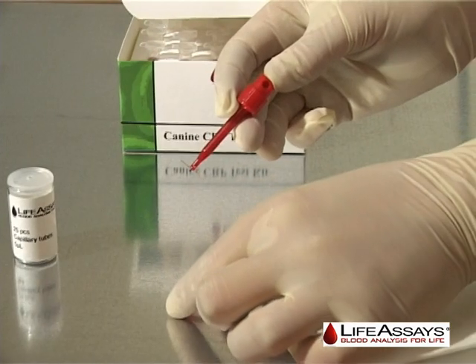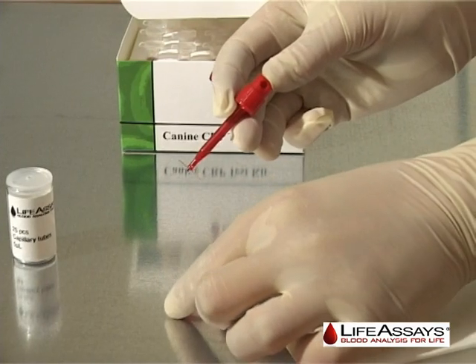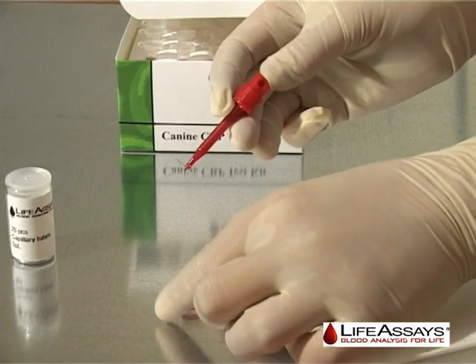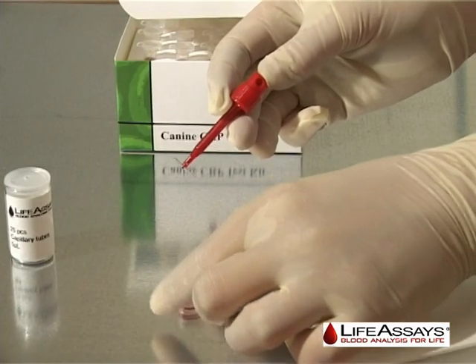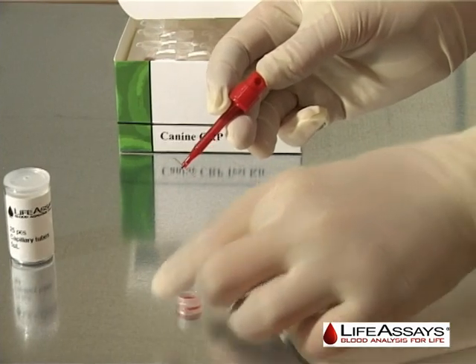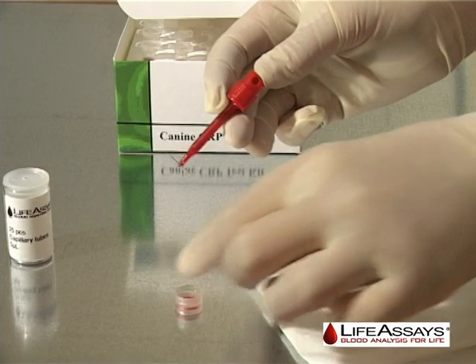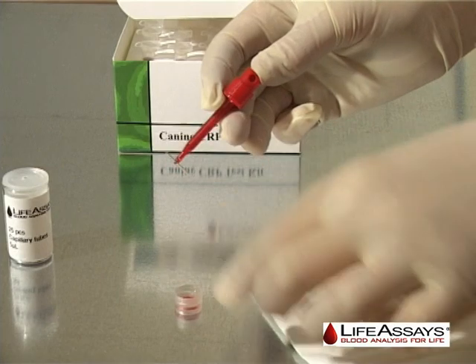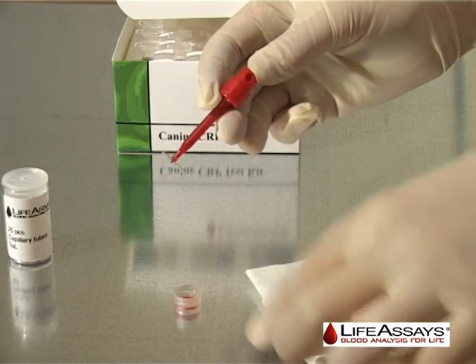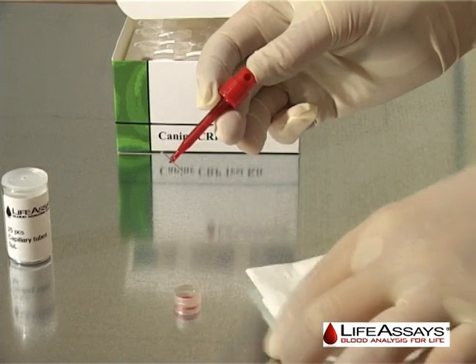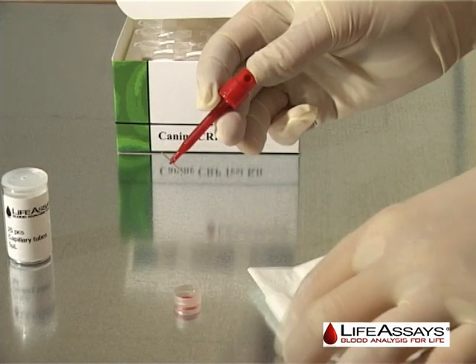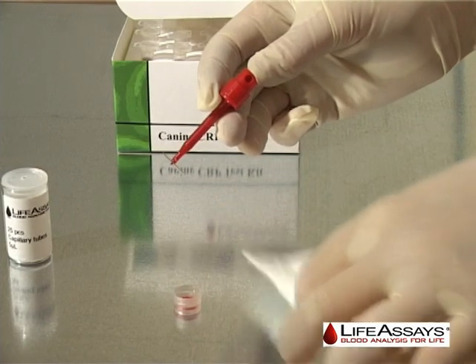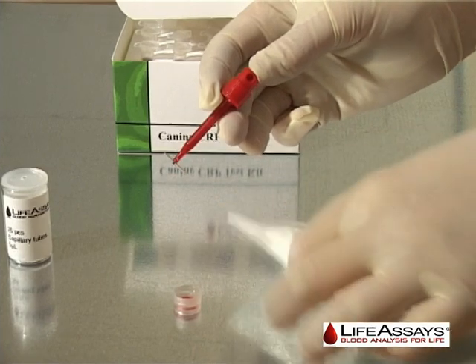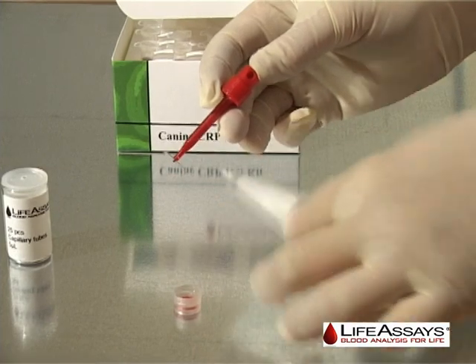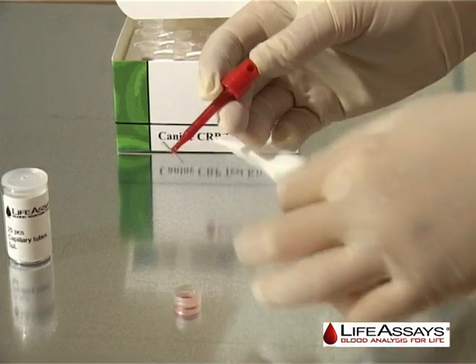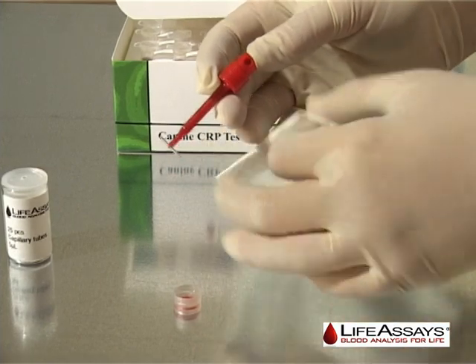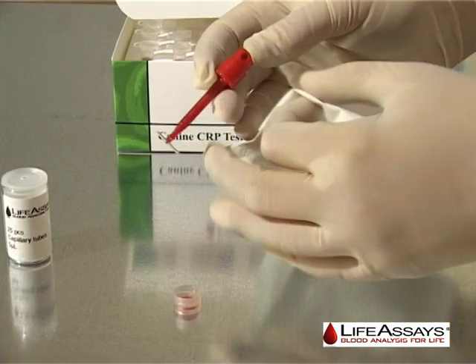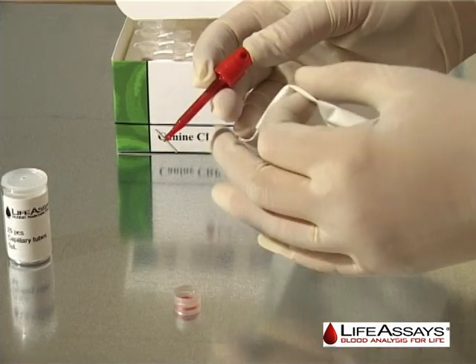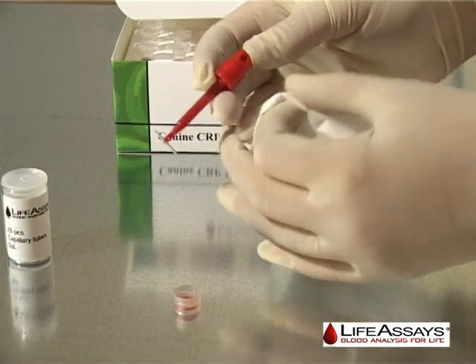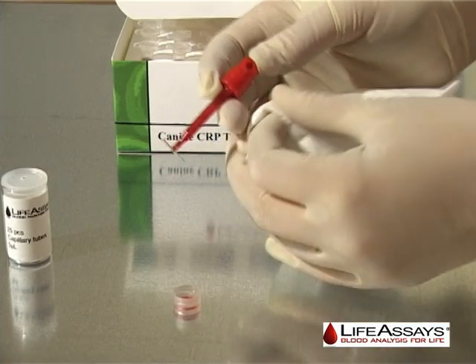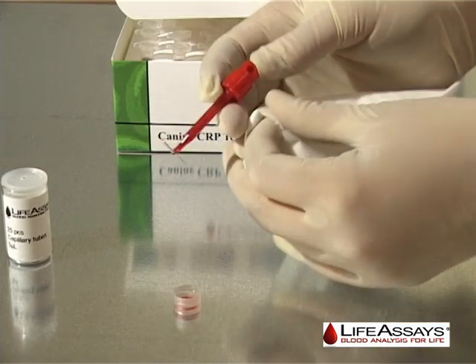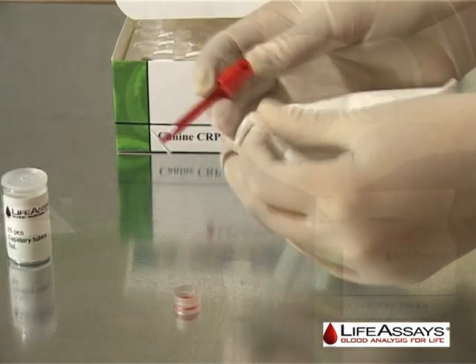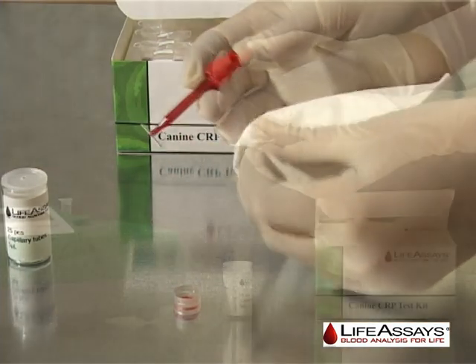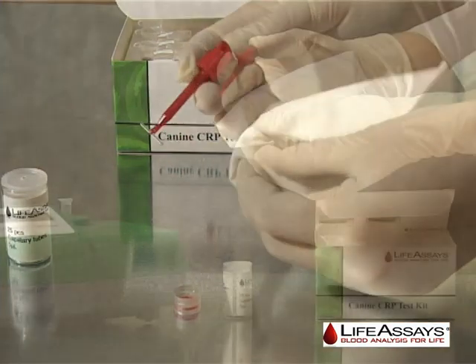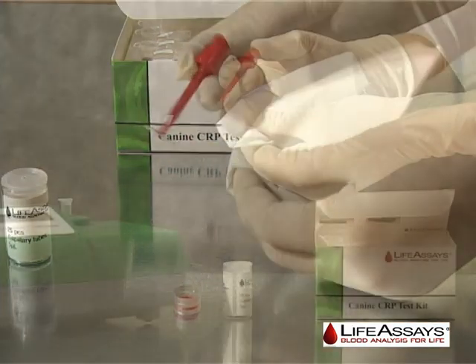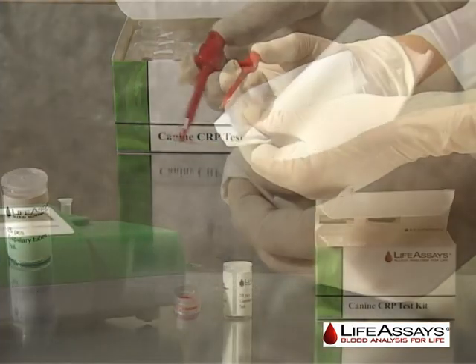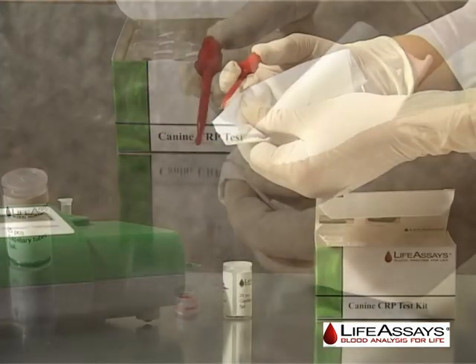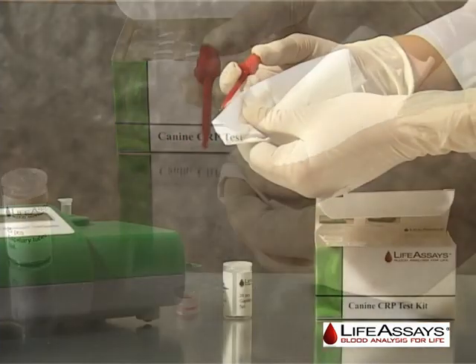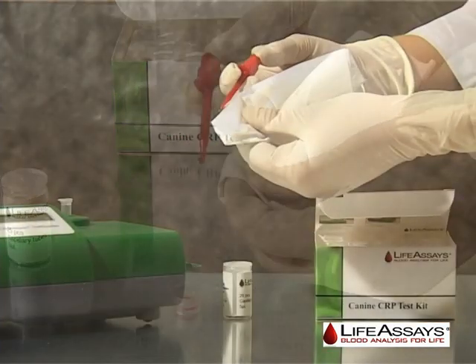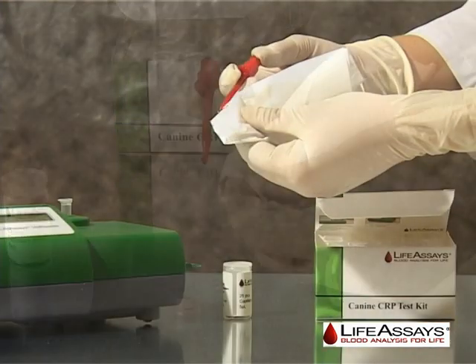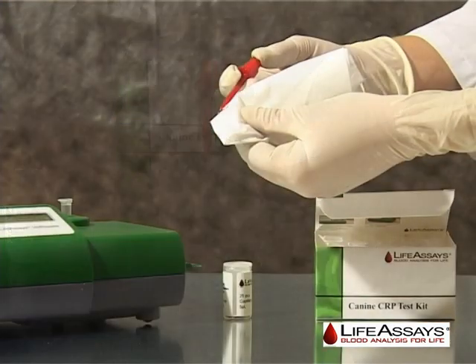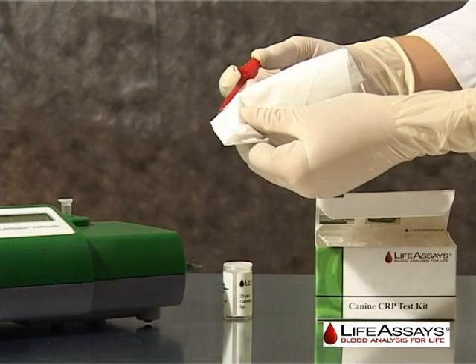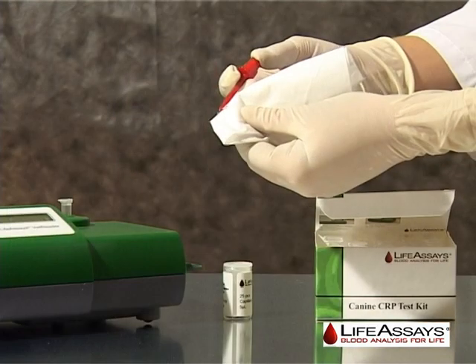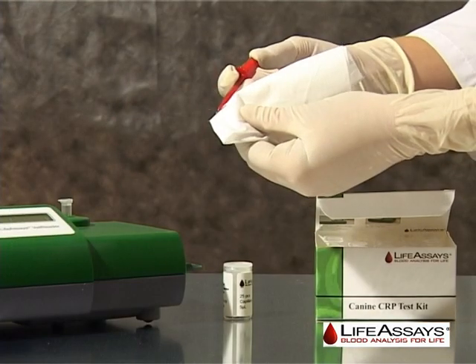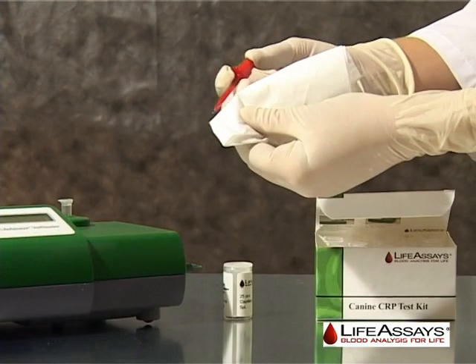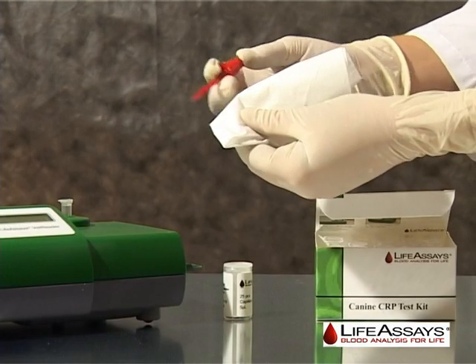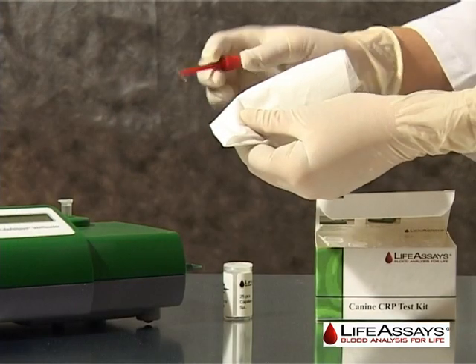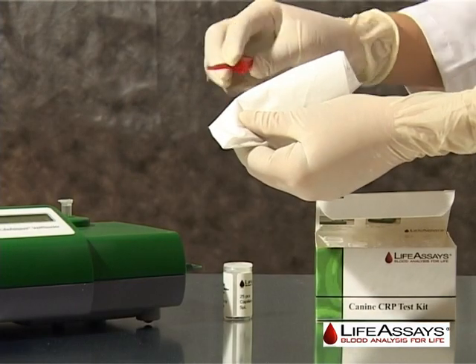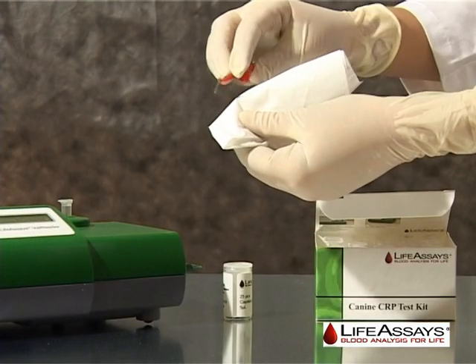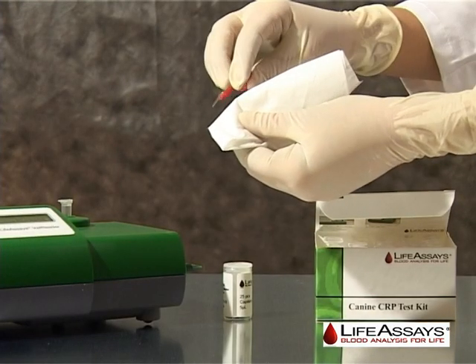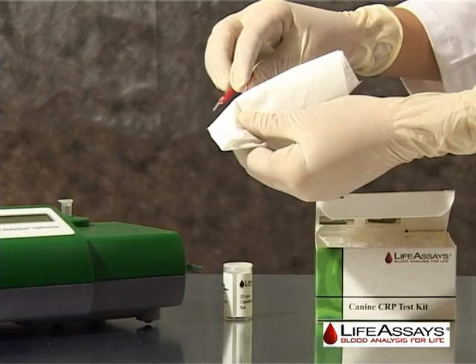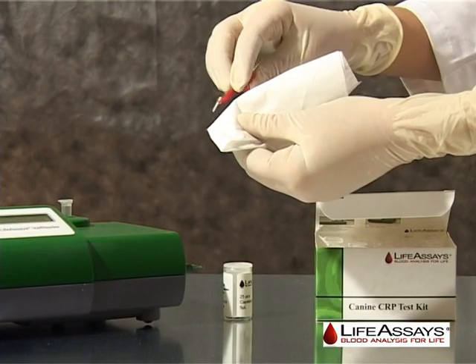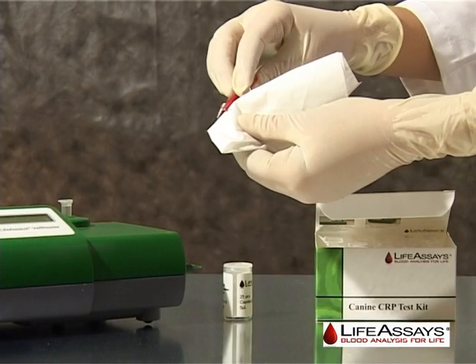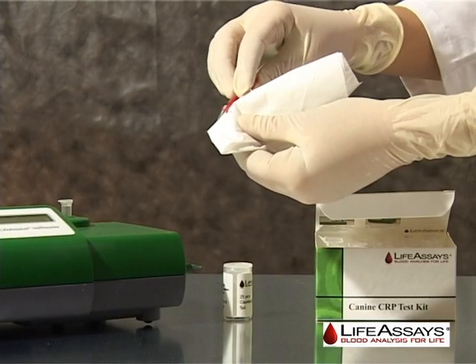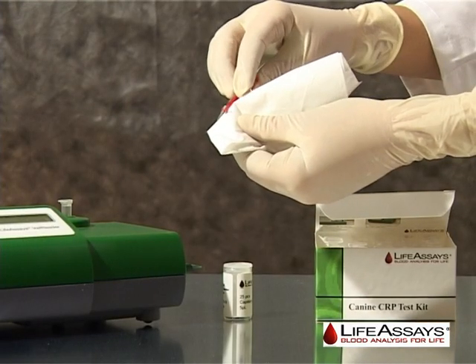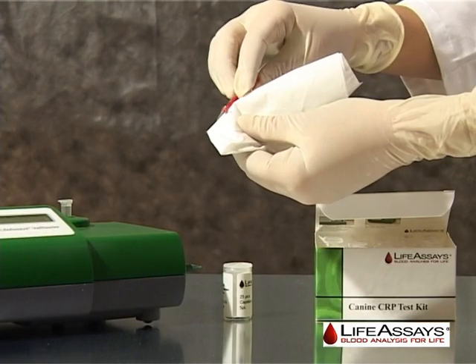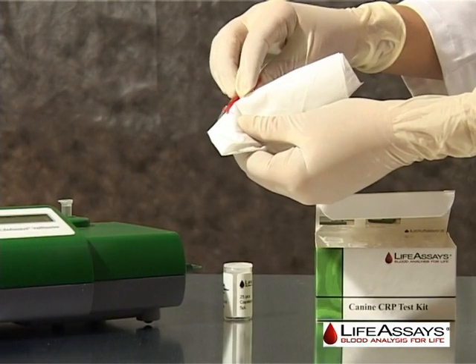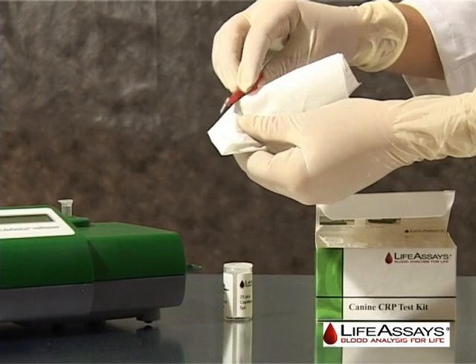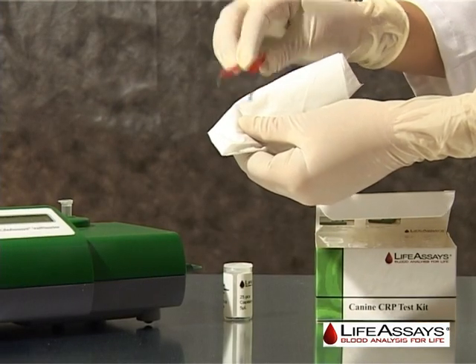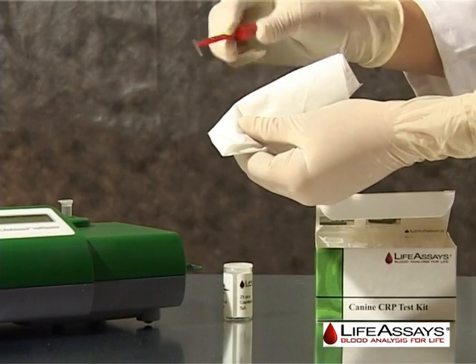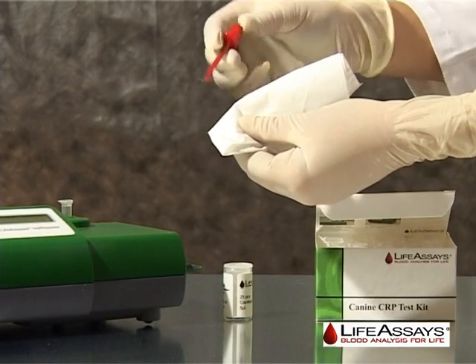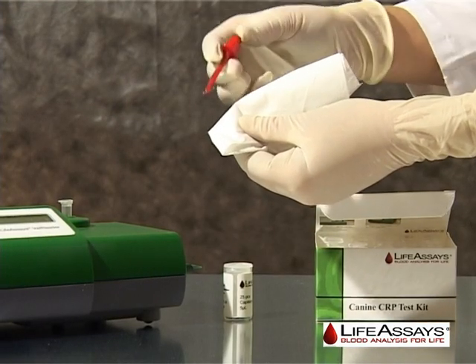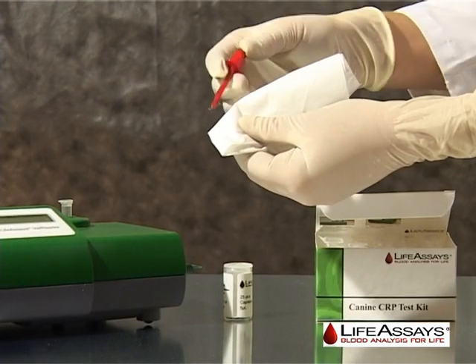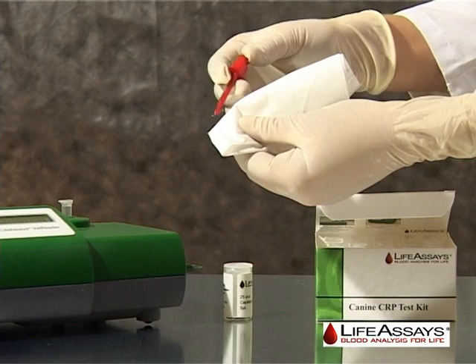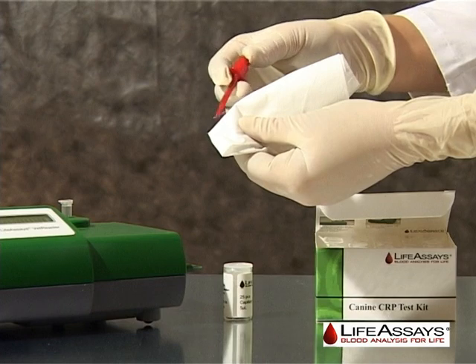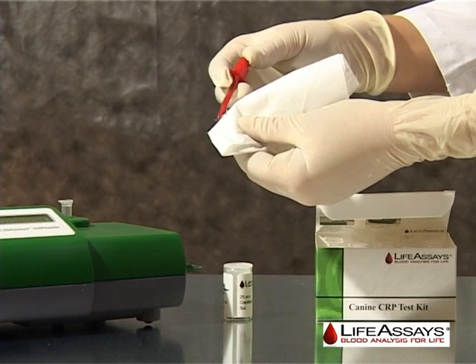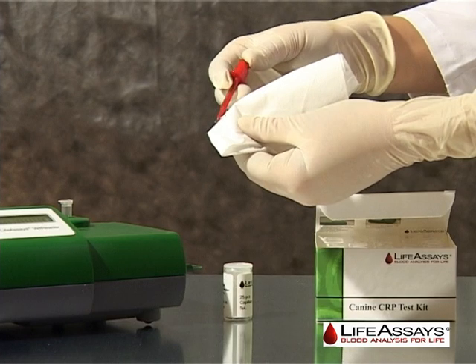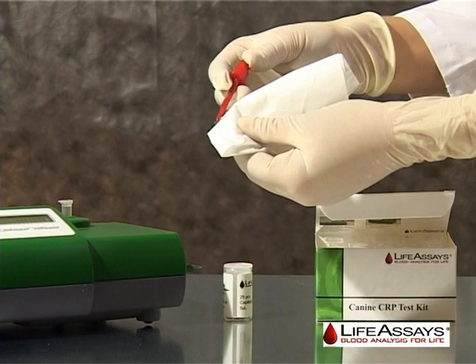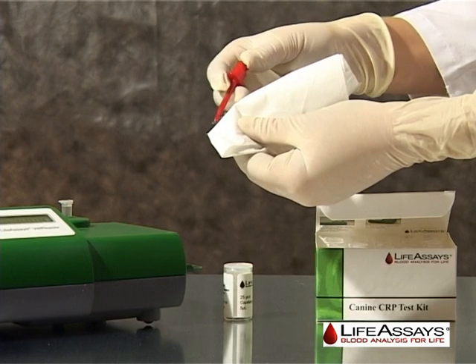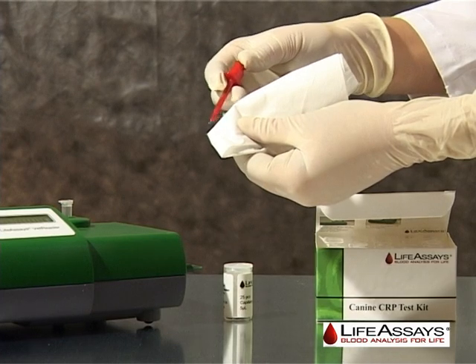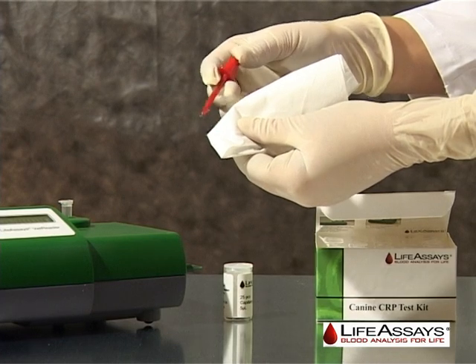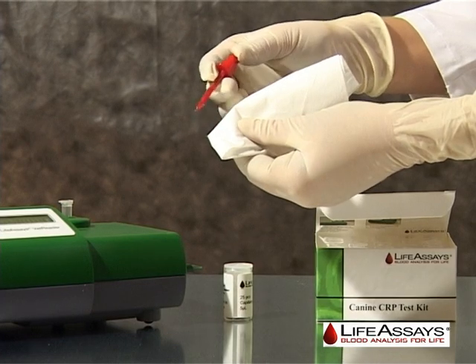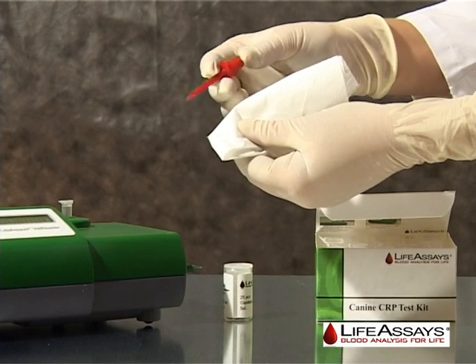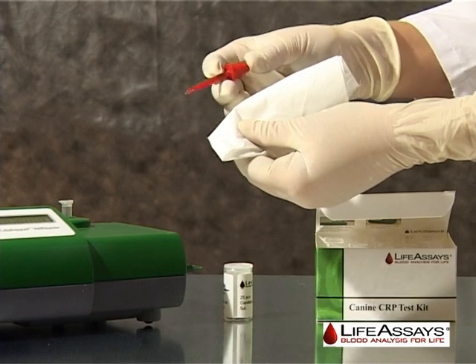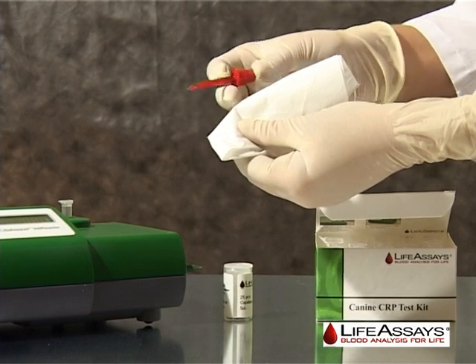Excess sample on the outside of the capillary can be removed by carefully wiping off the excess with a clean tissue.